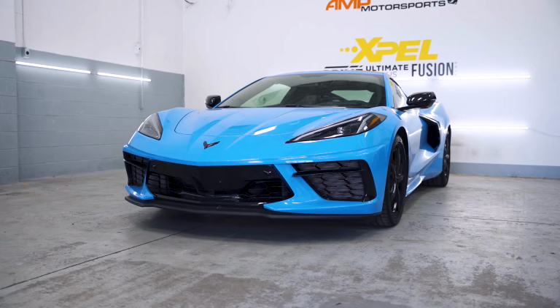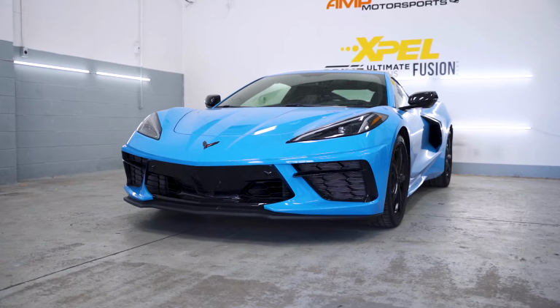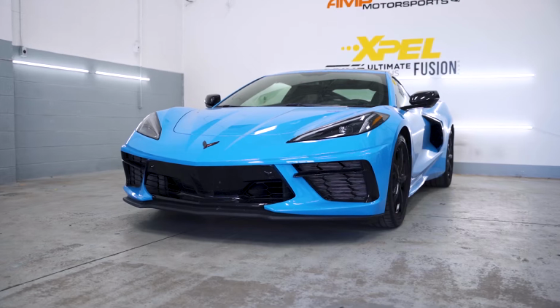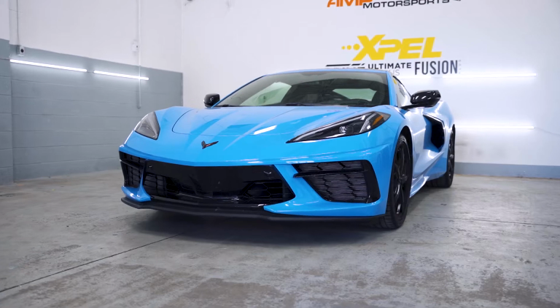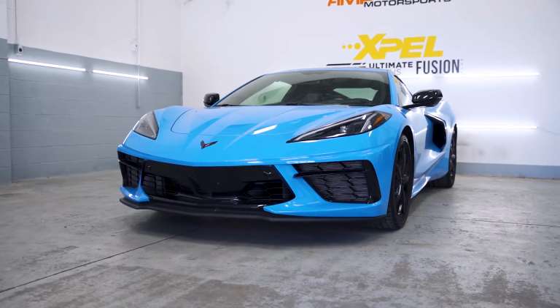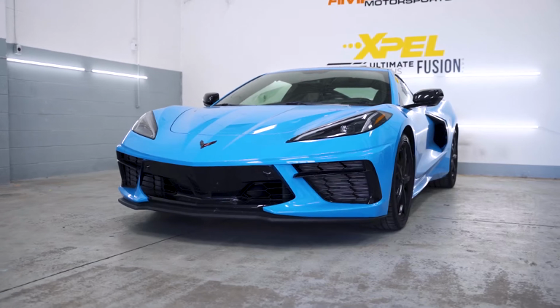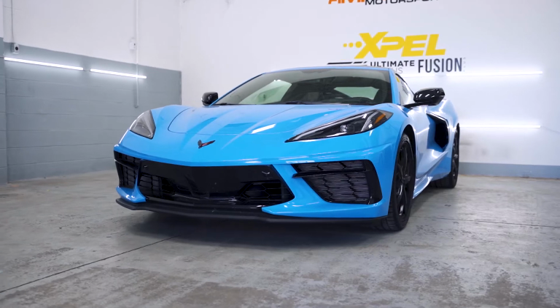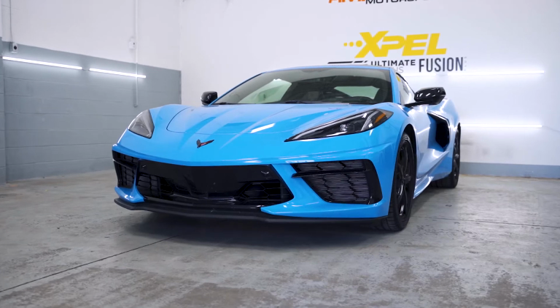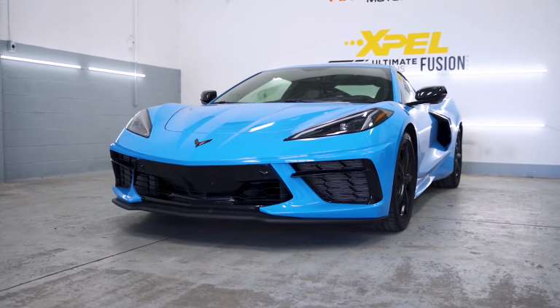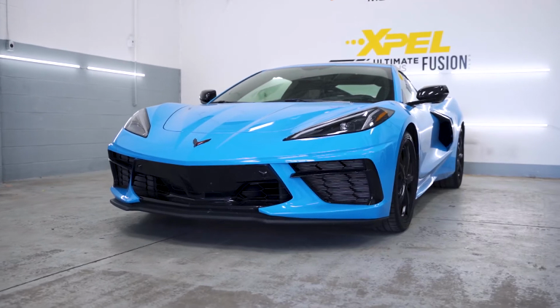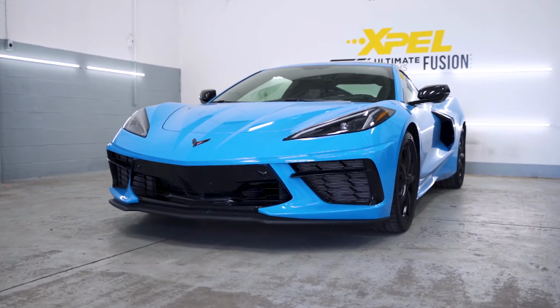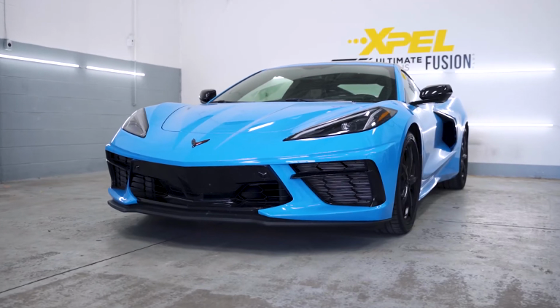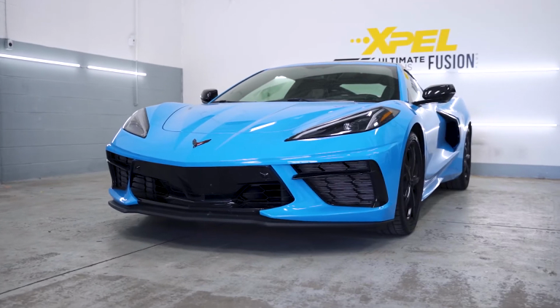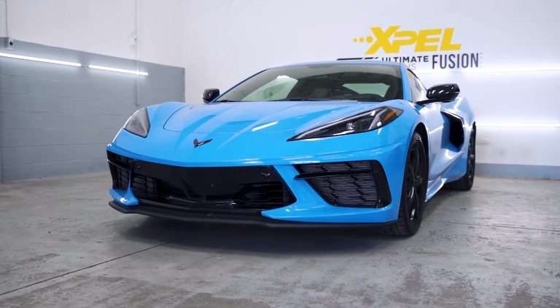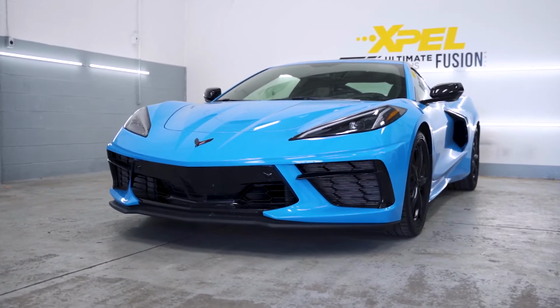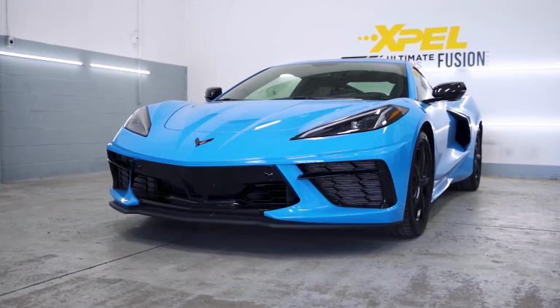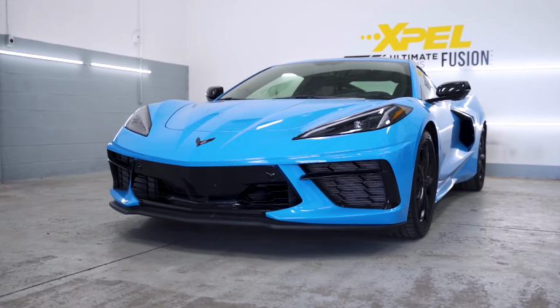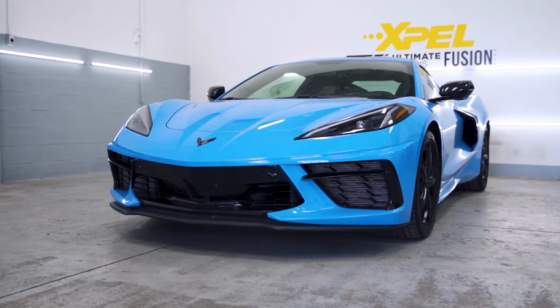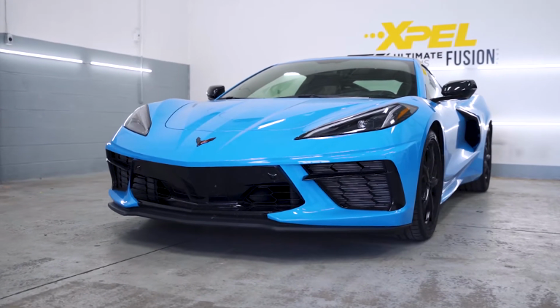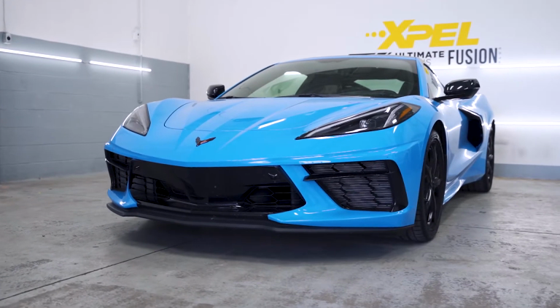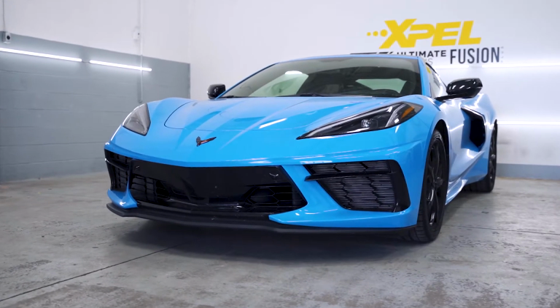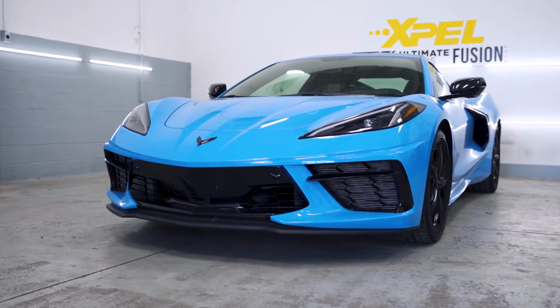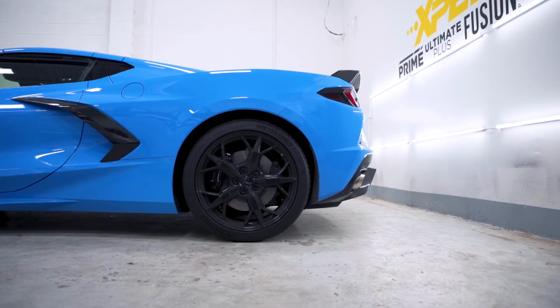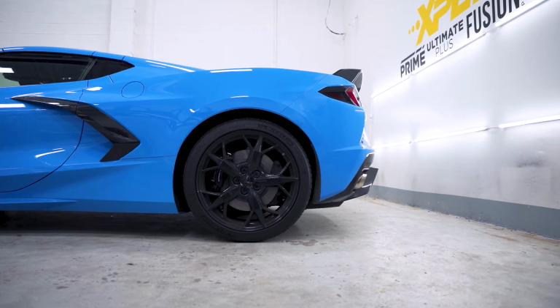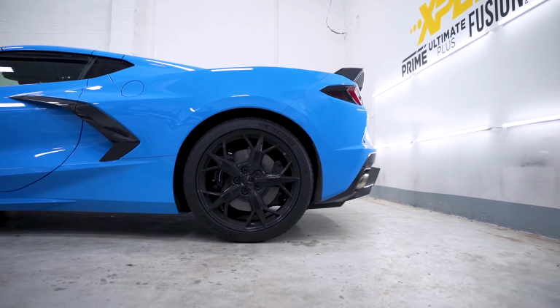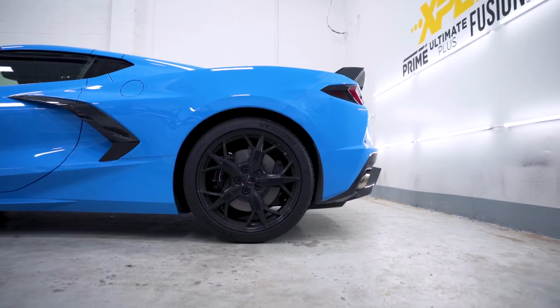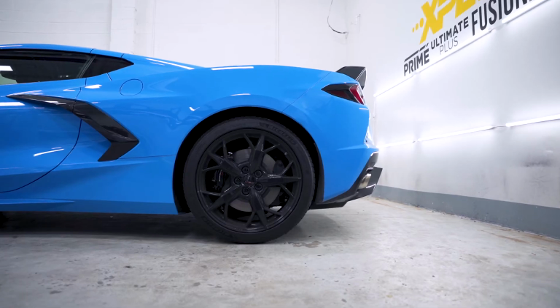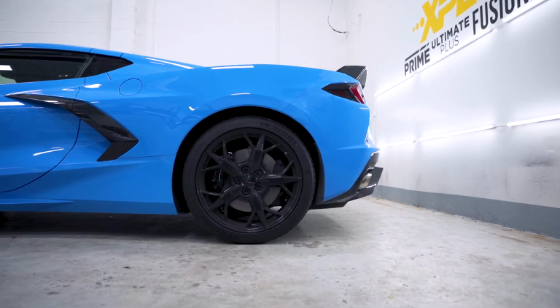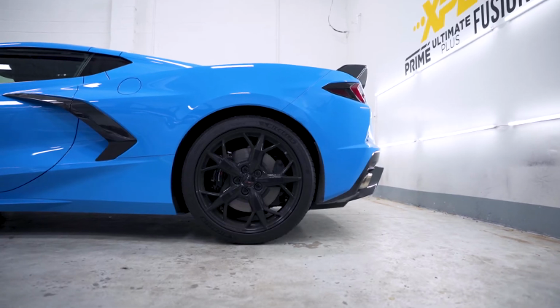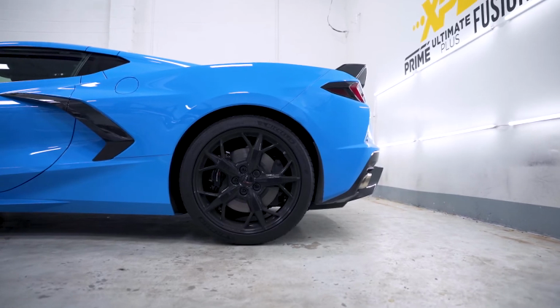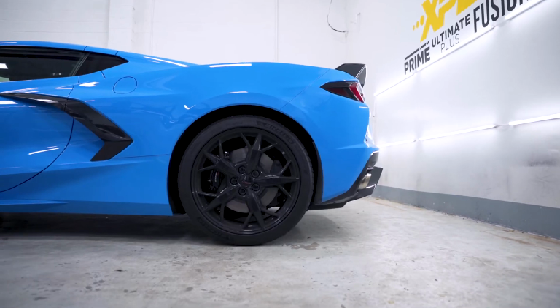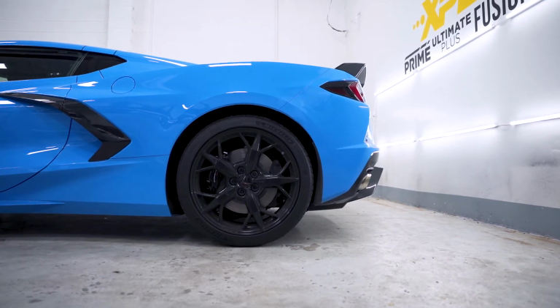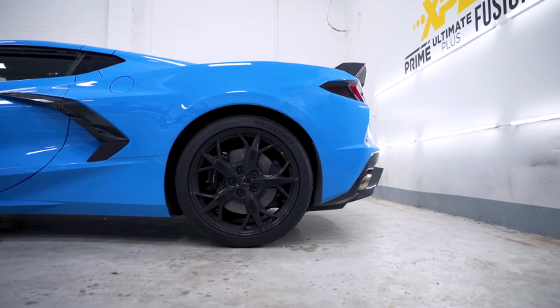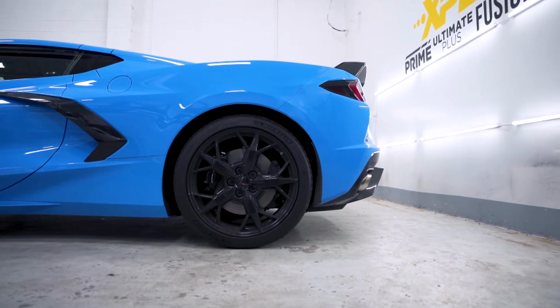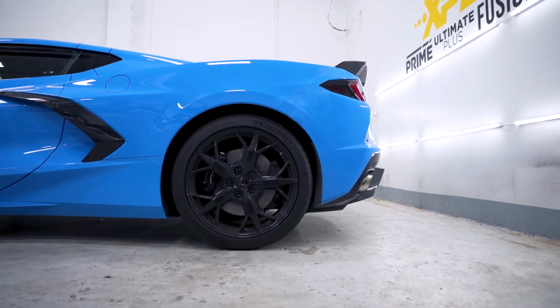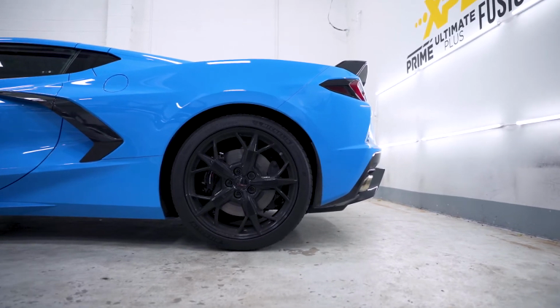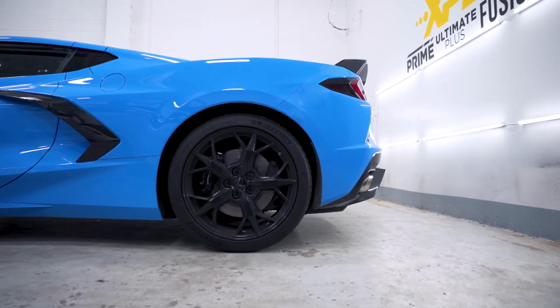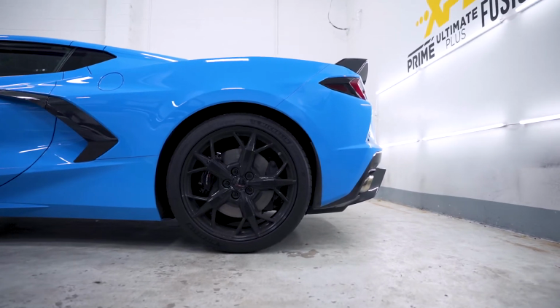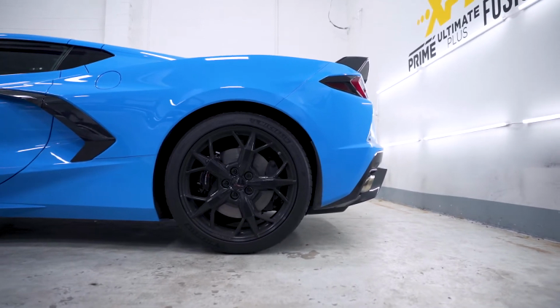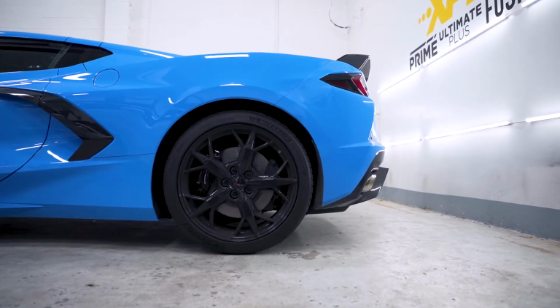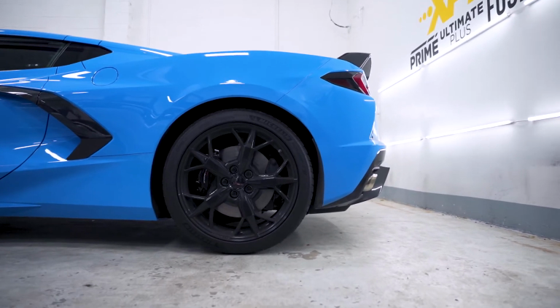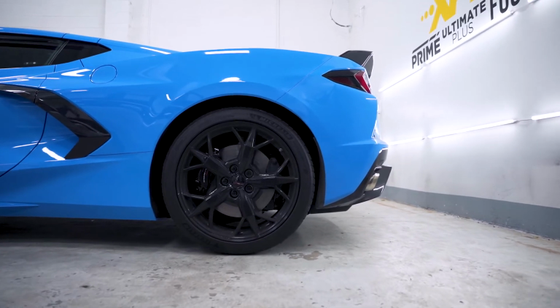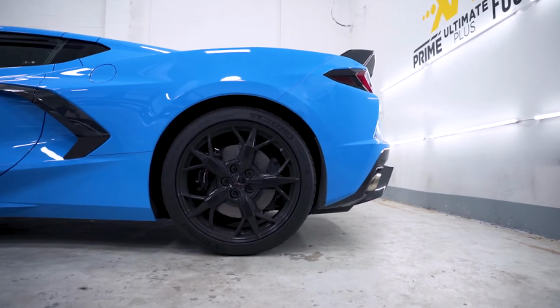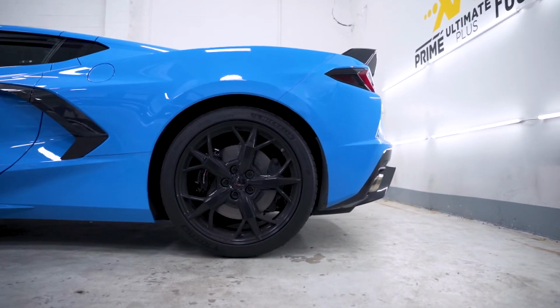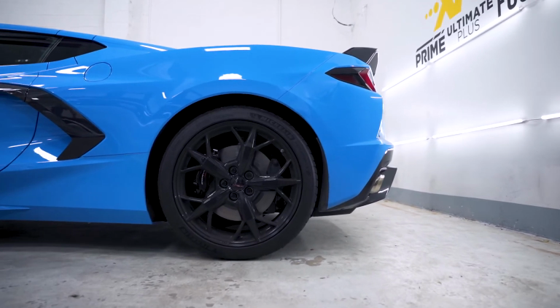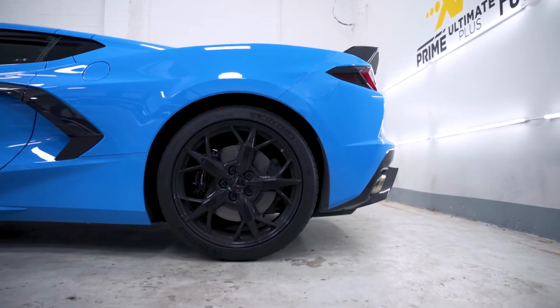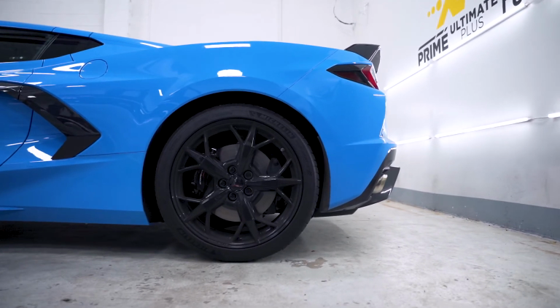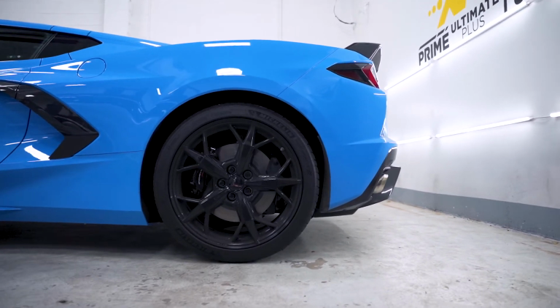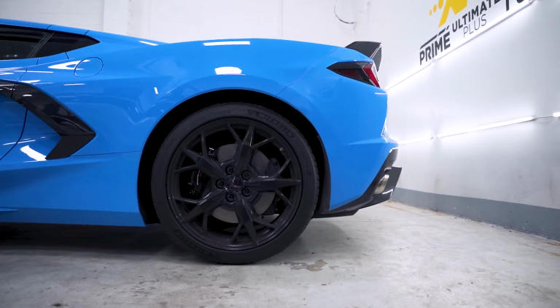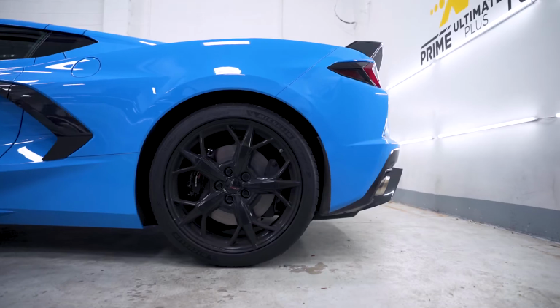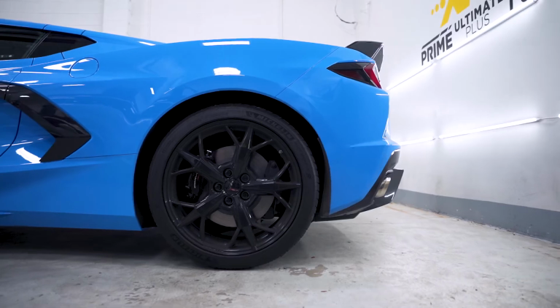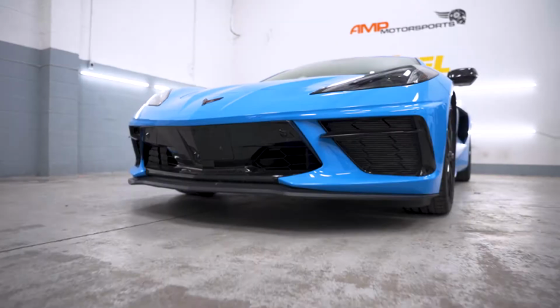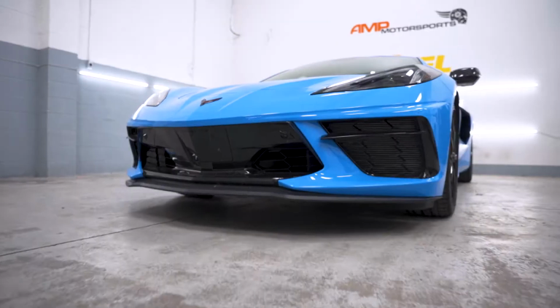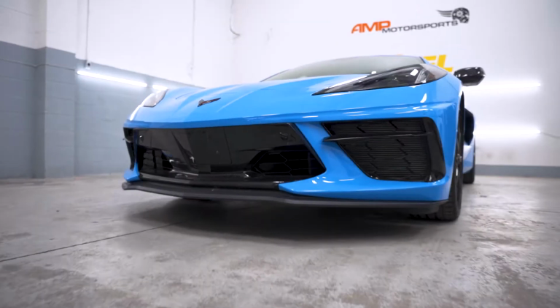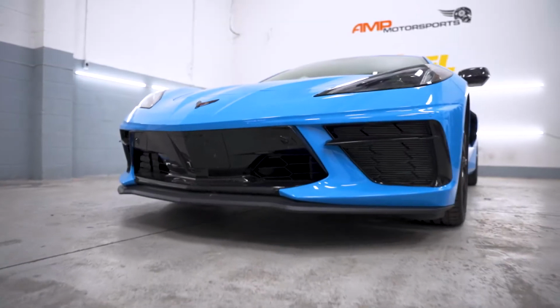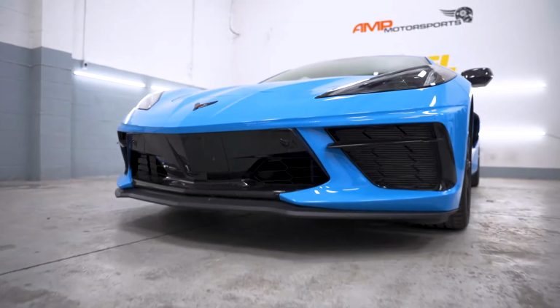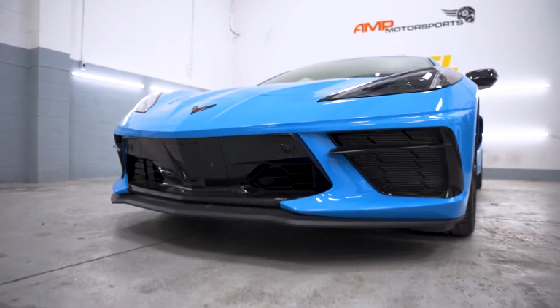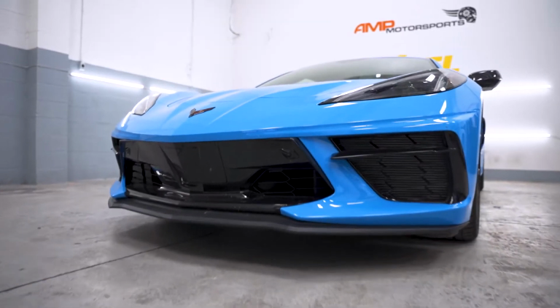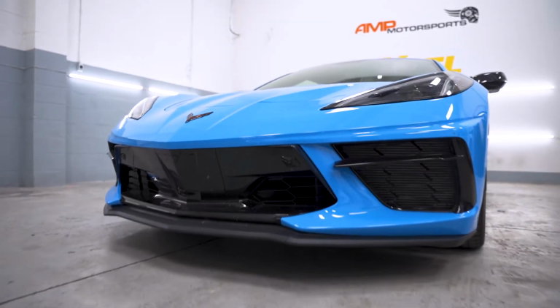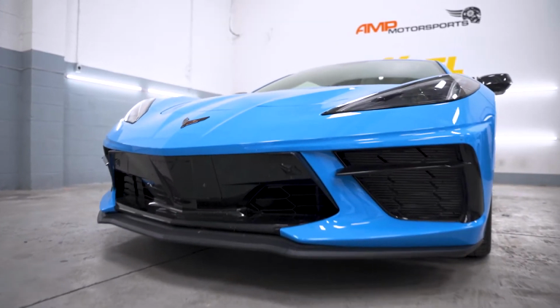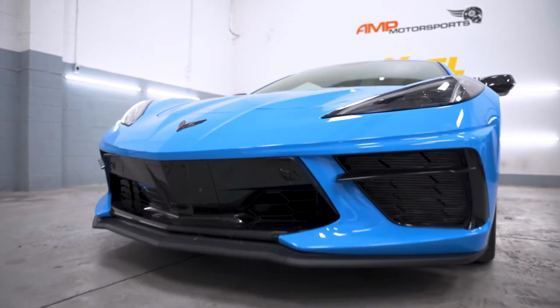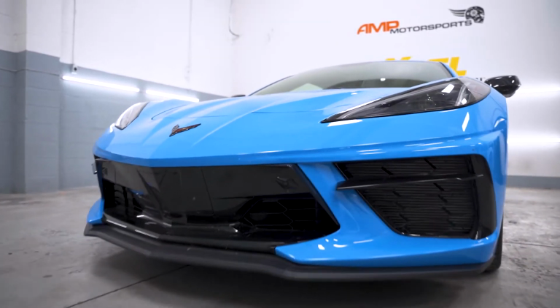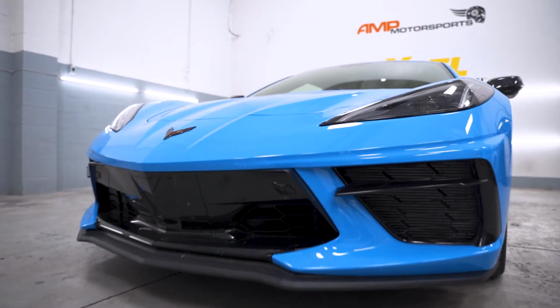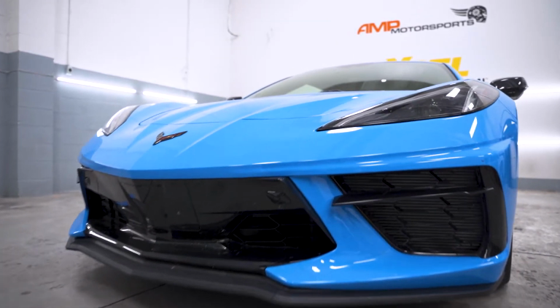Hey, this is Daniel from A&P Motorsports. Today I'm going to be showing you how to wash a car whether it's ceramic coated, PPF, or neither of the two.